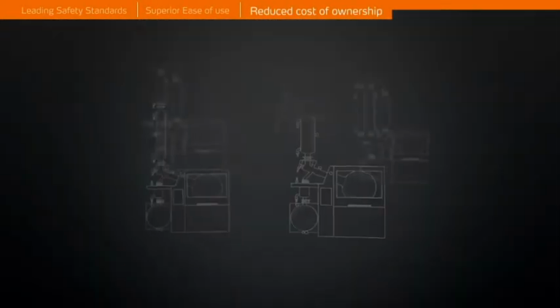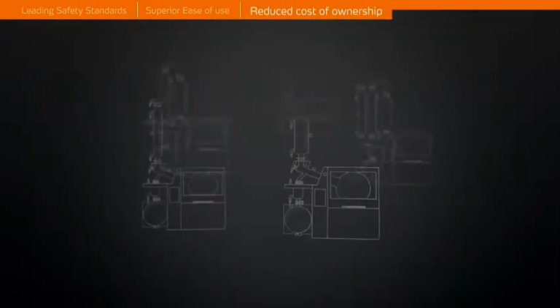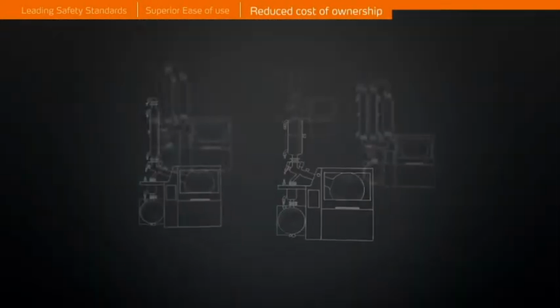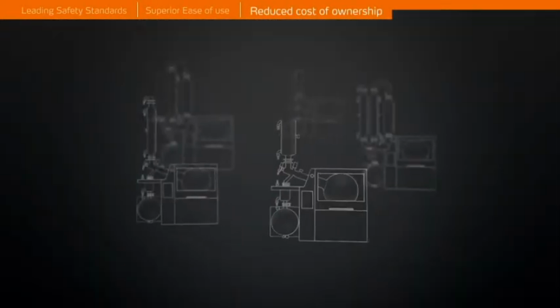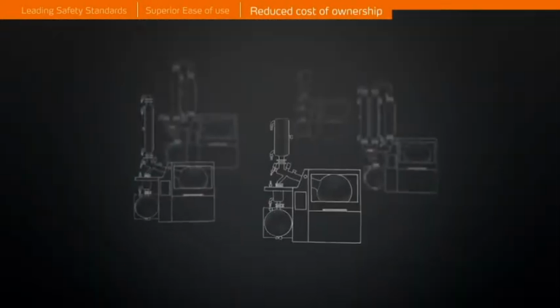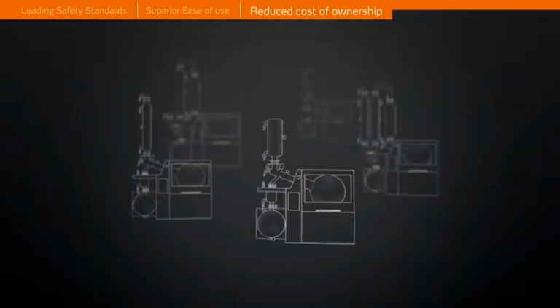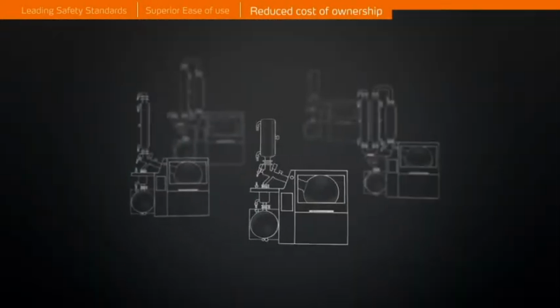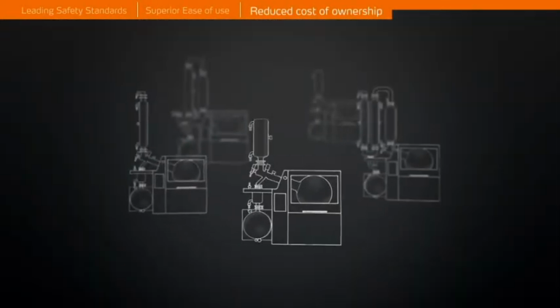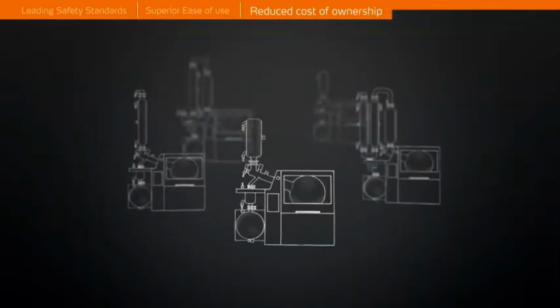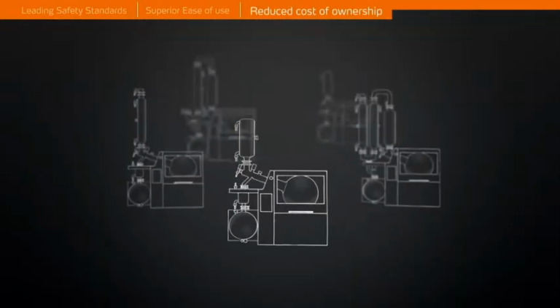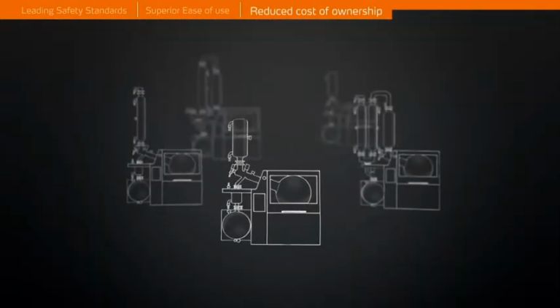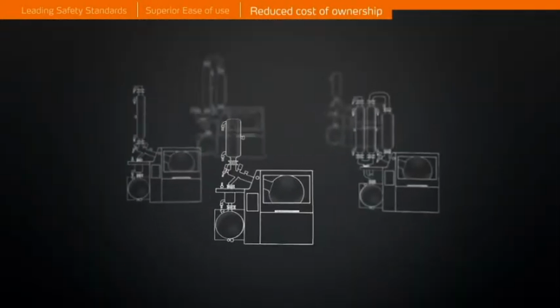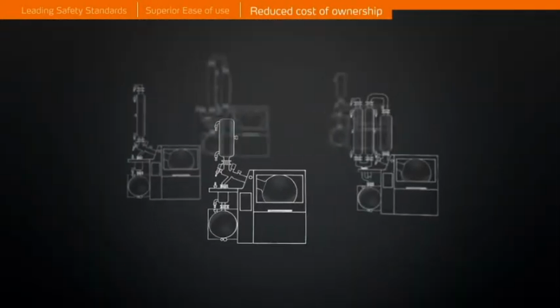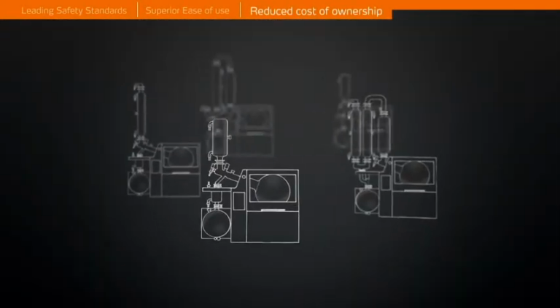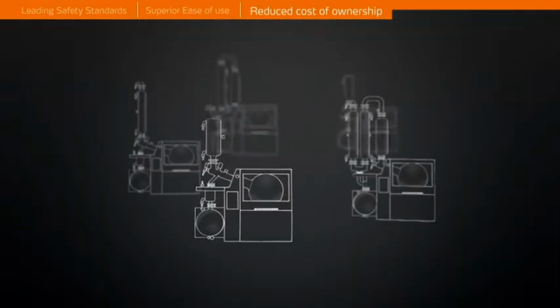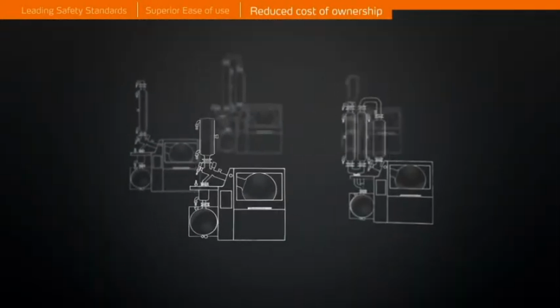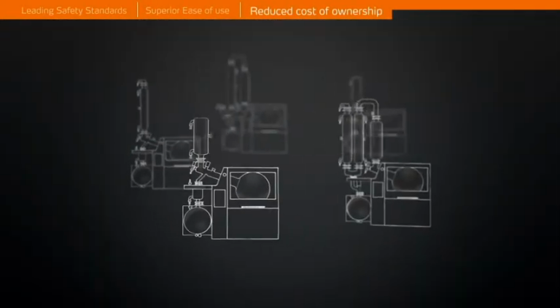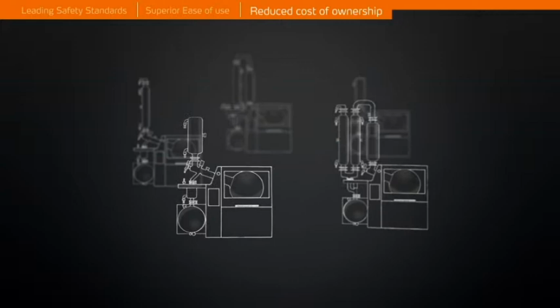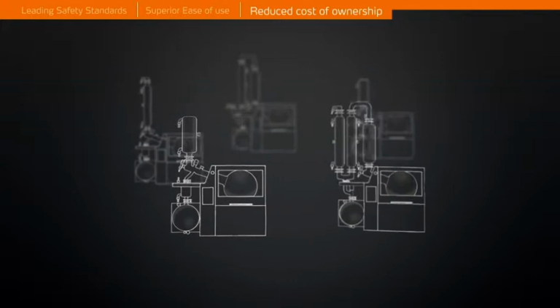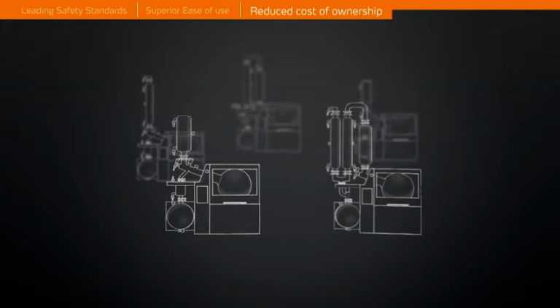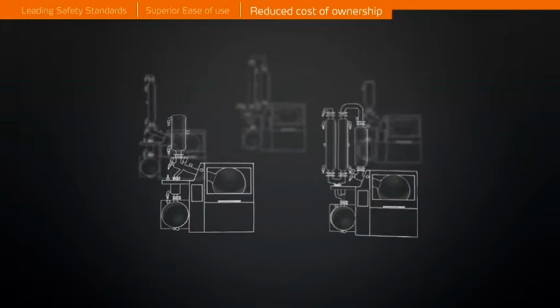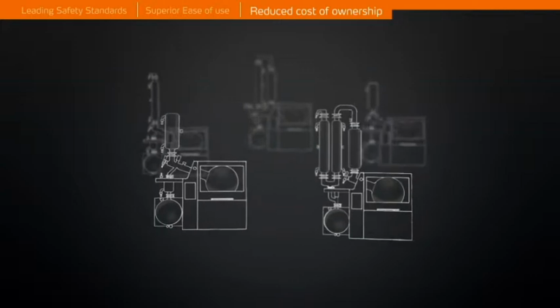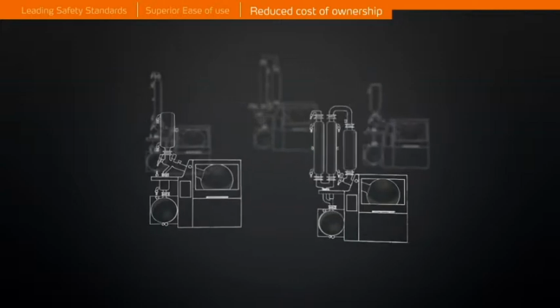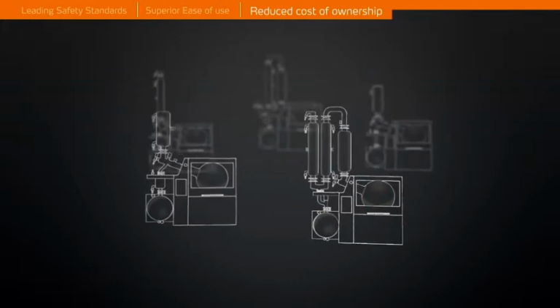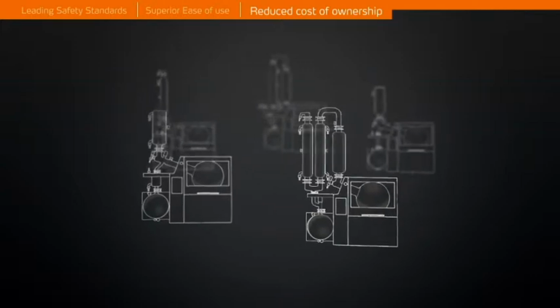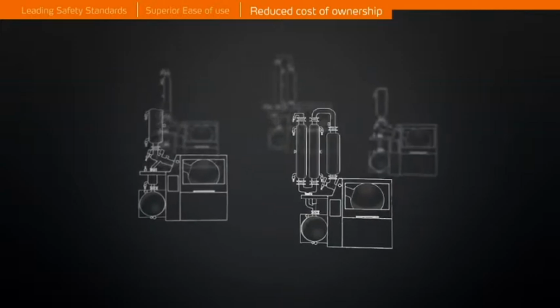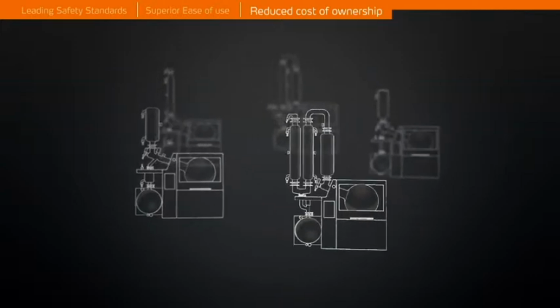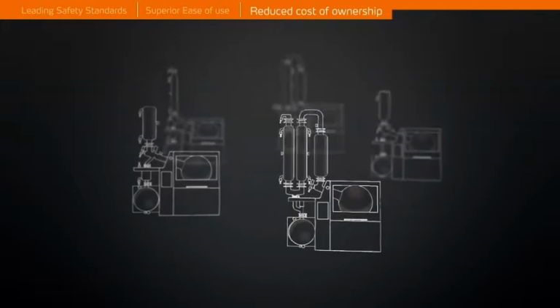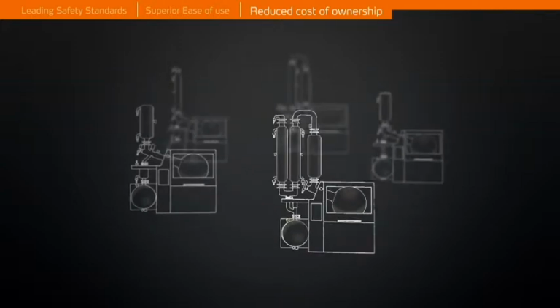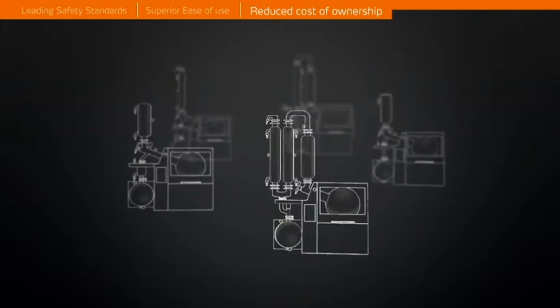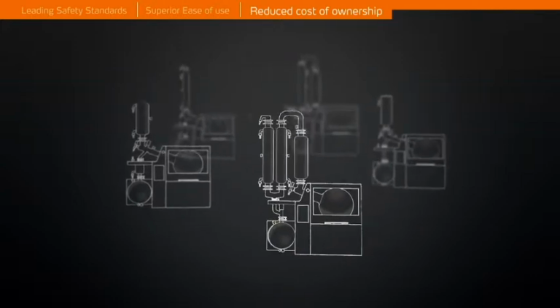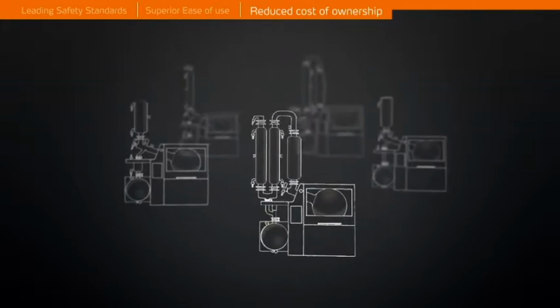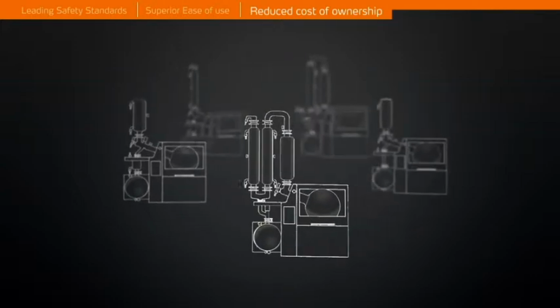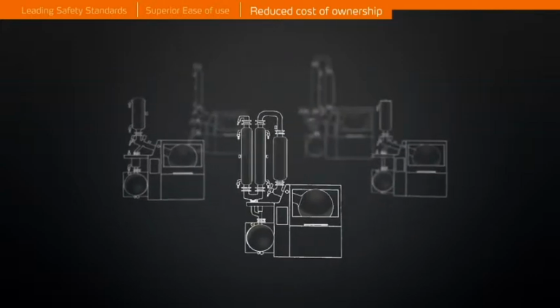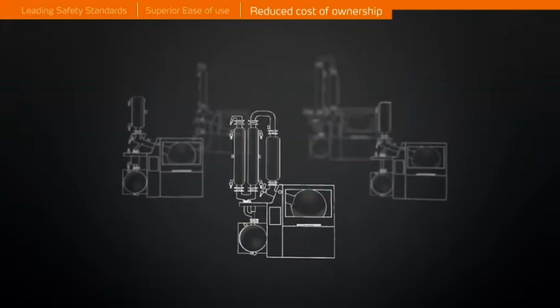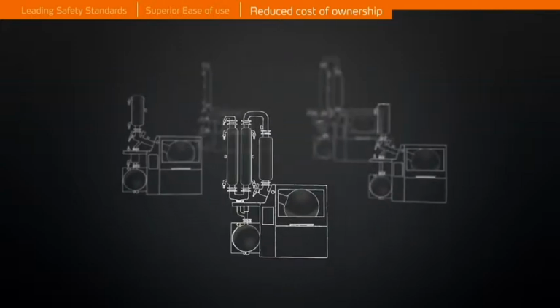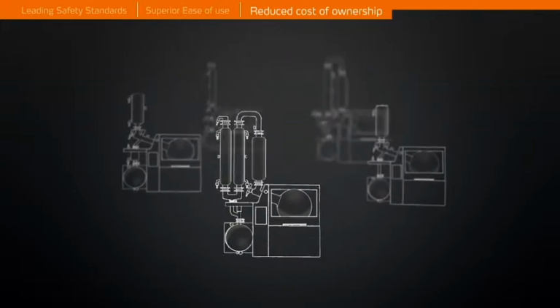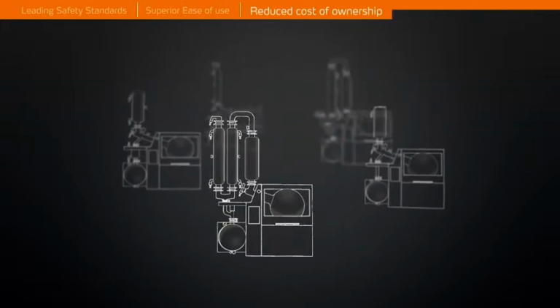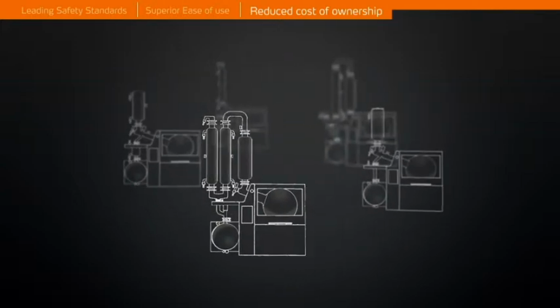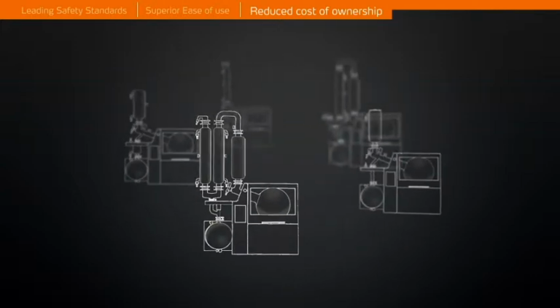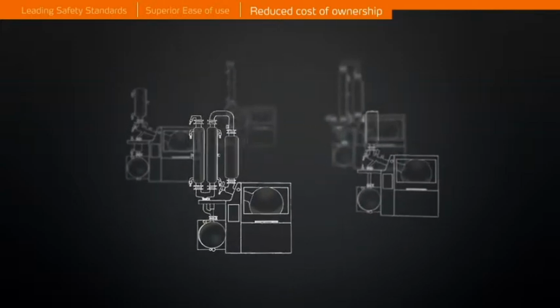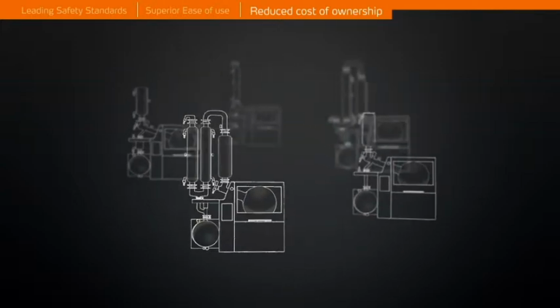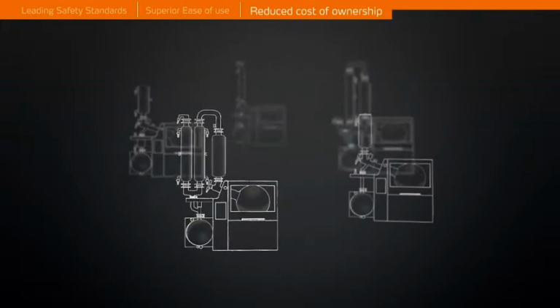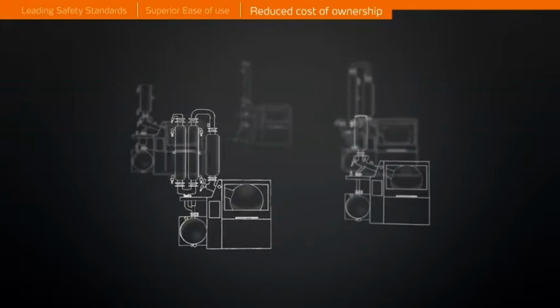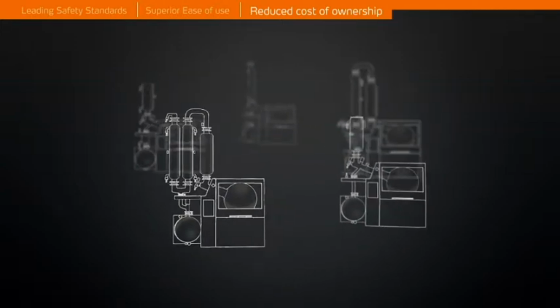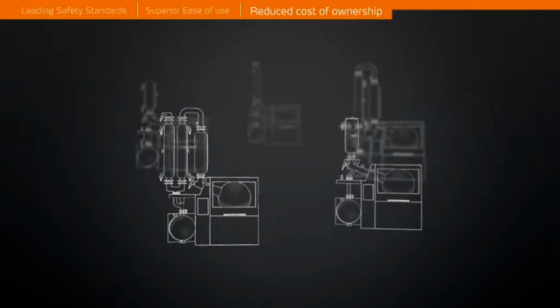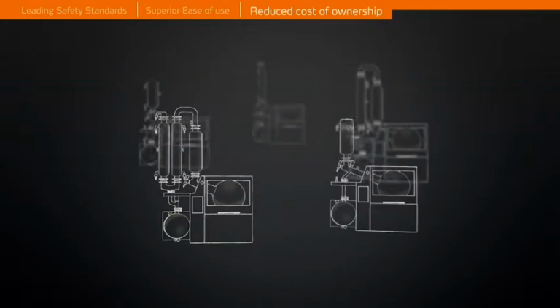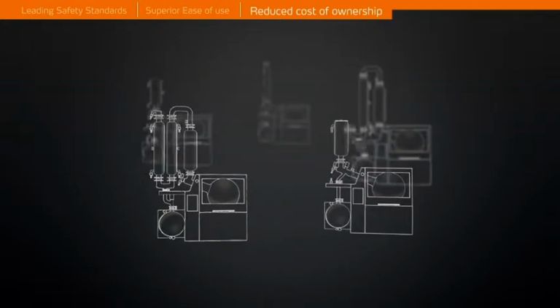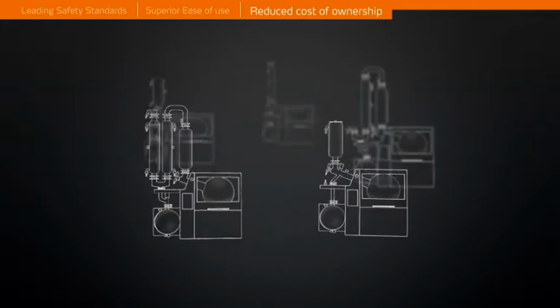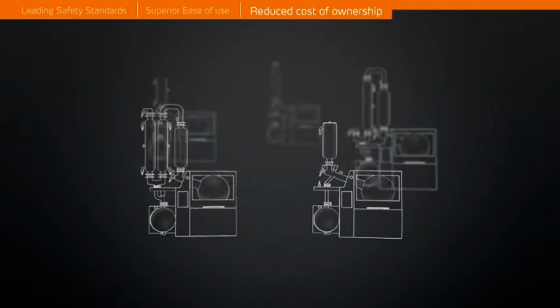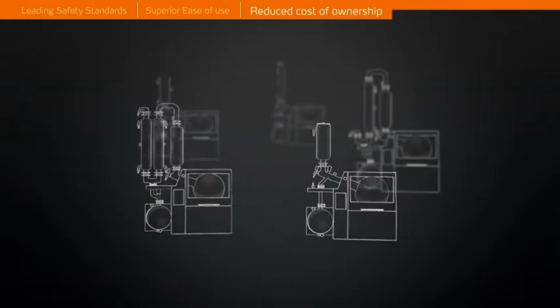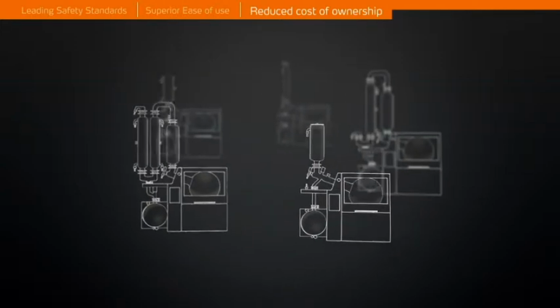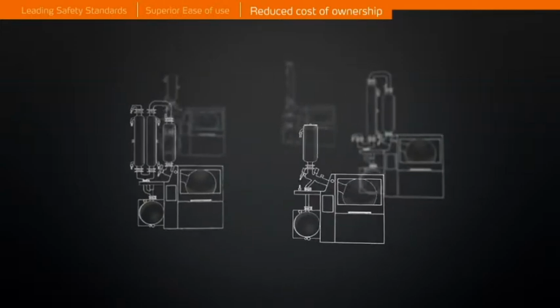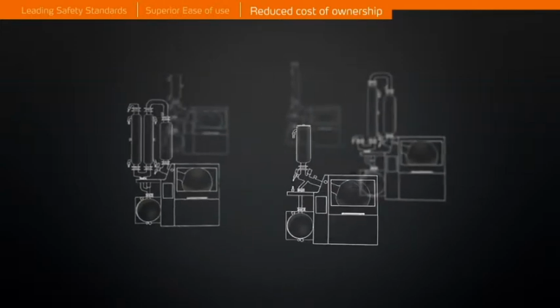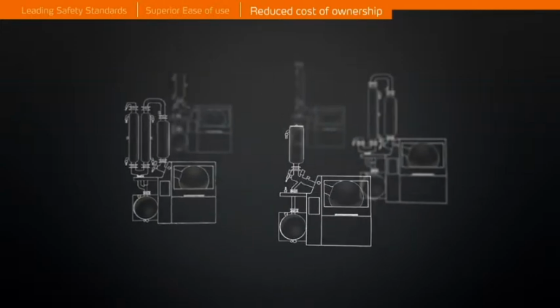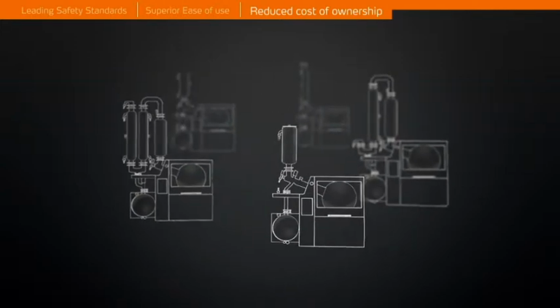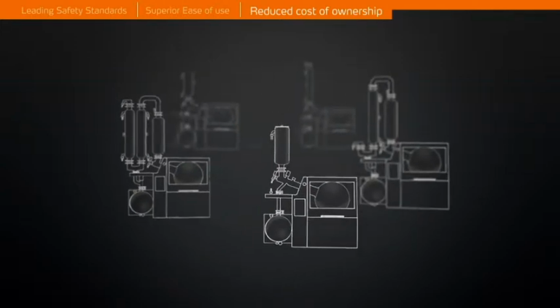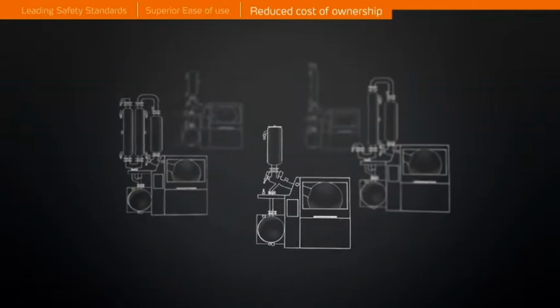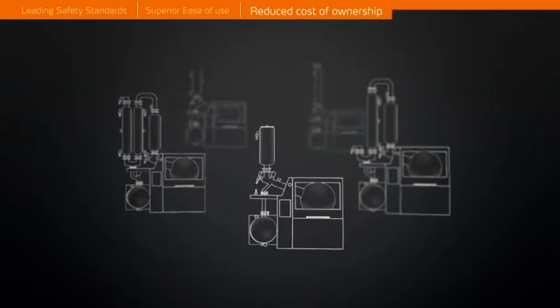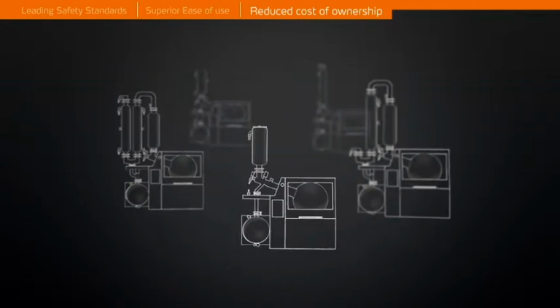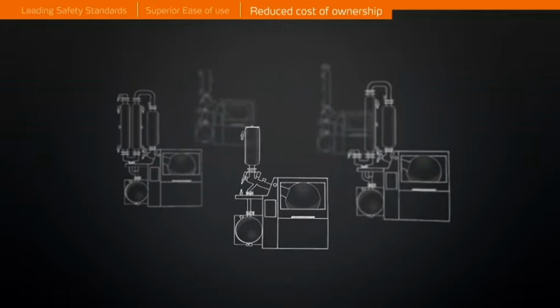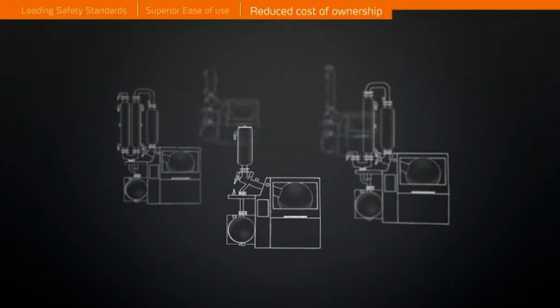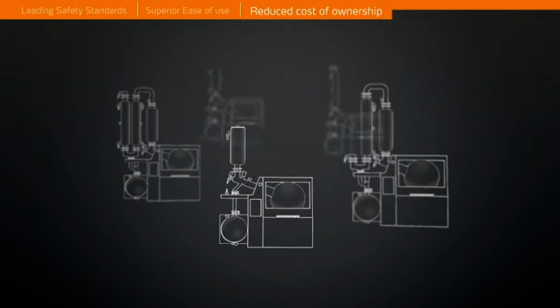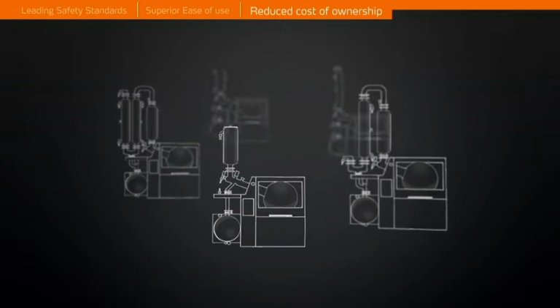Choose from 10 application-specific glassware sets. All glassware assemblies are accommodated by a safety housing.